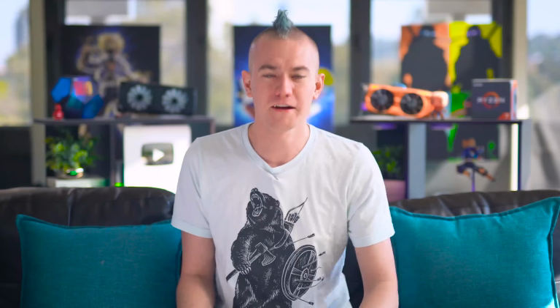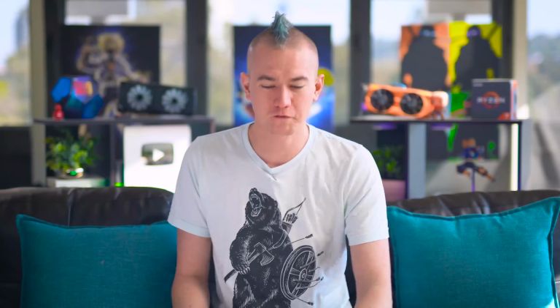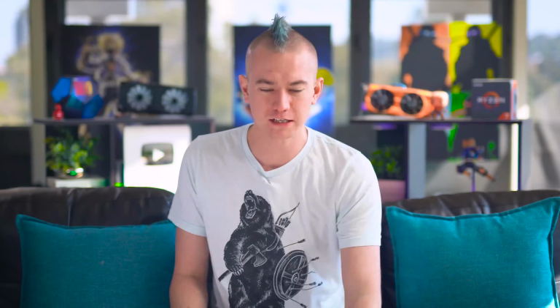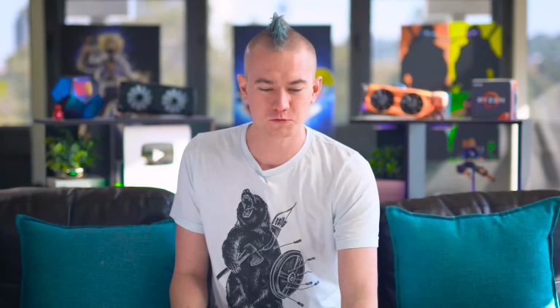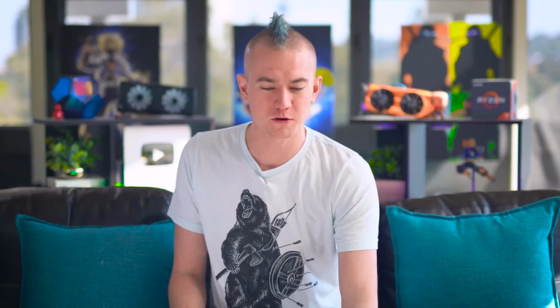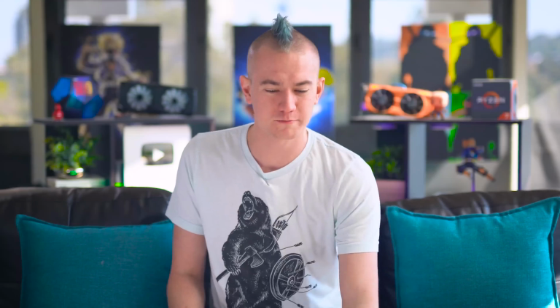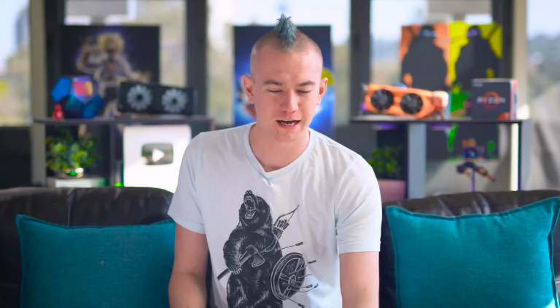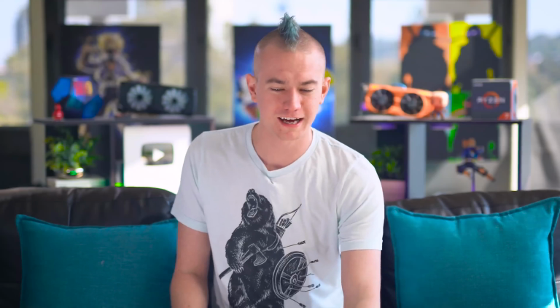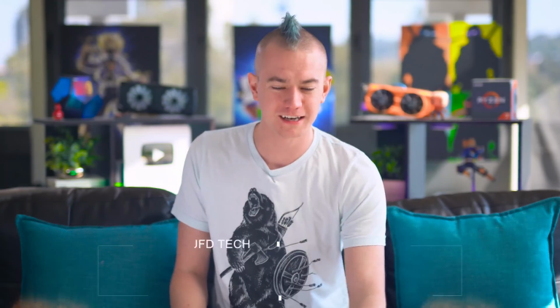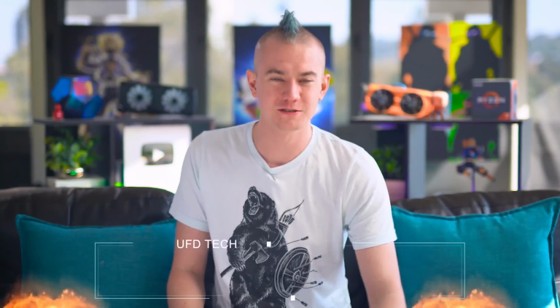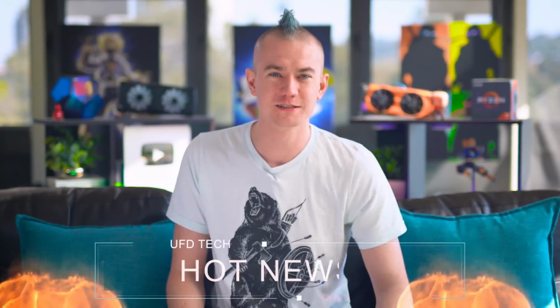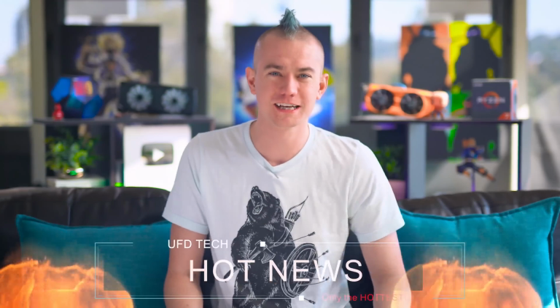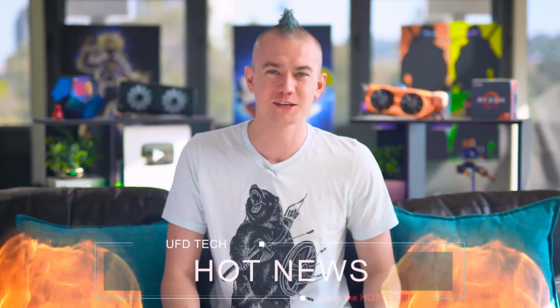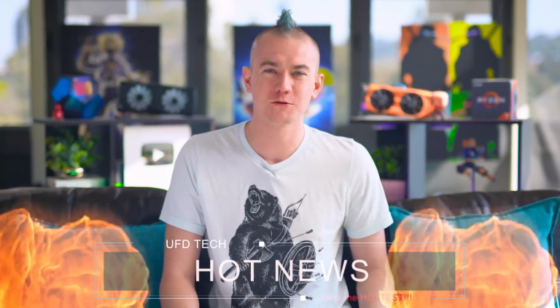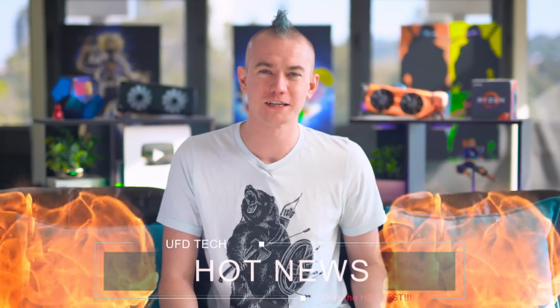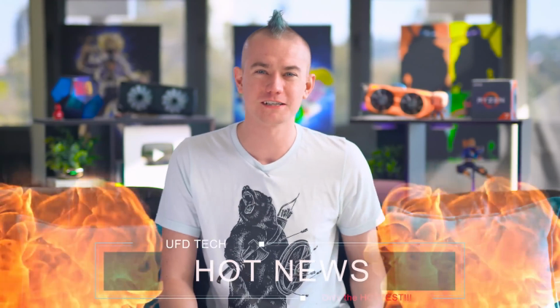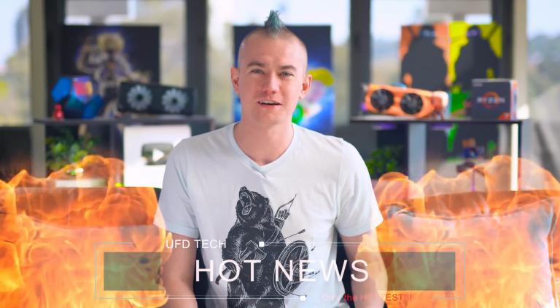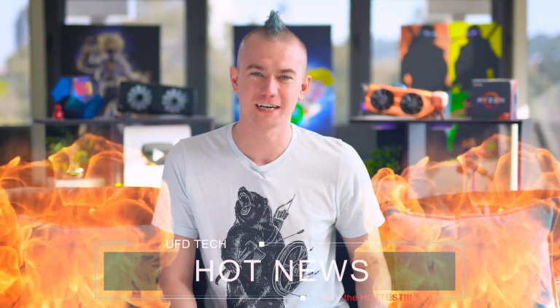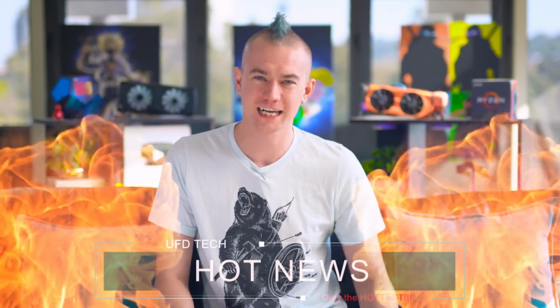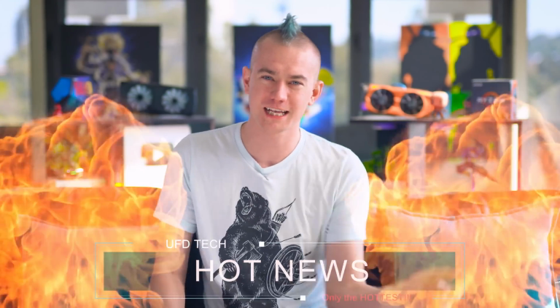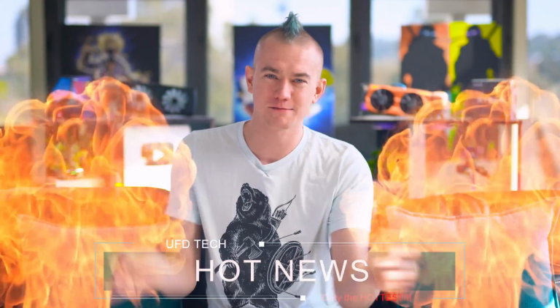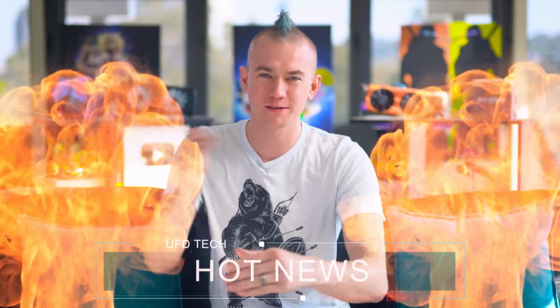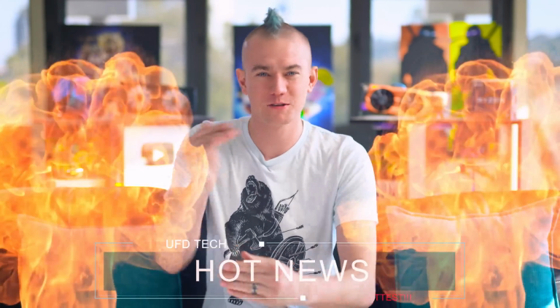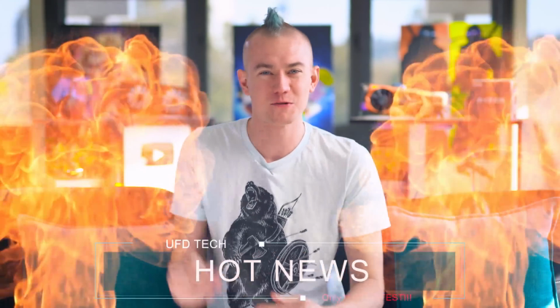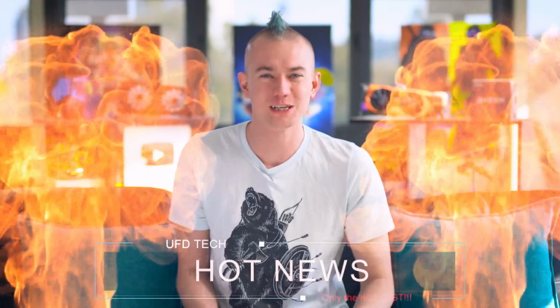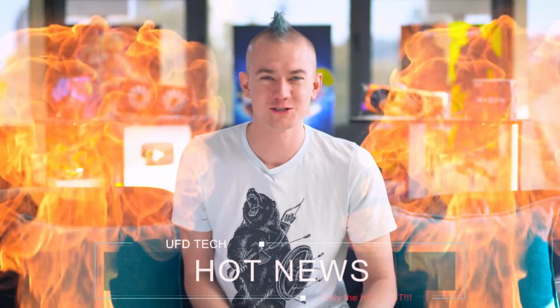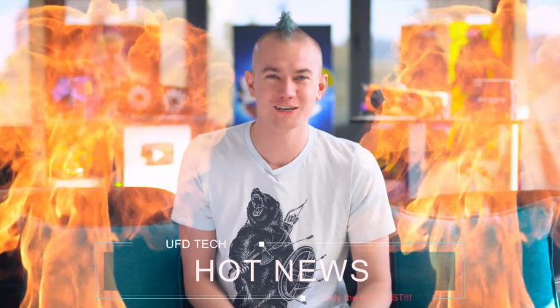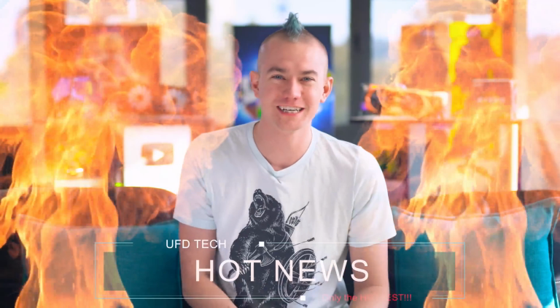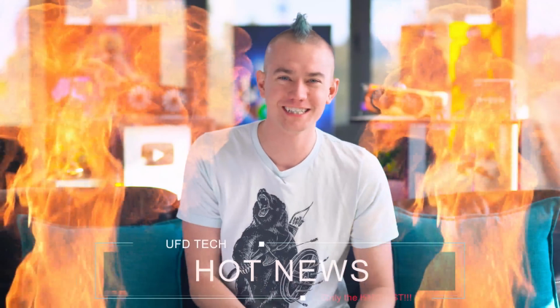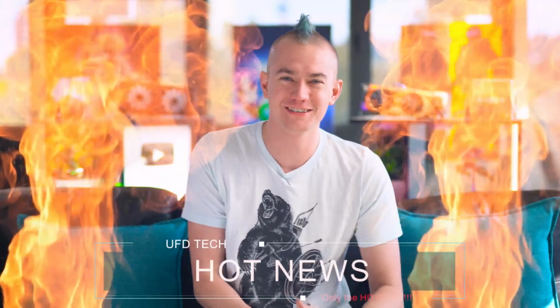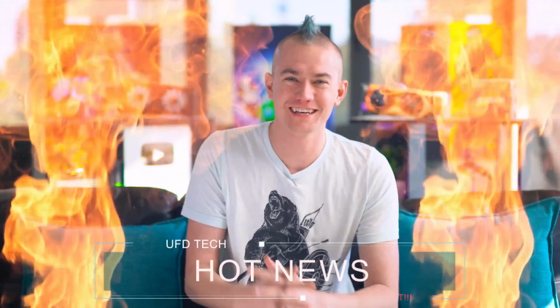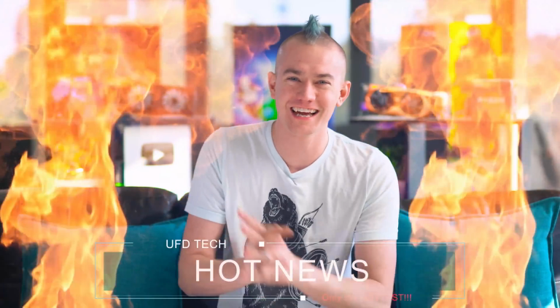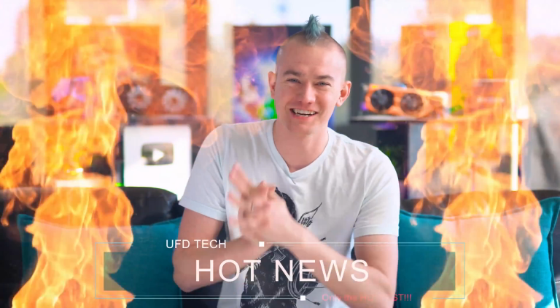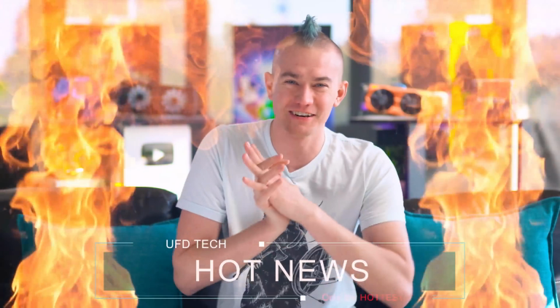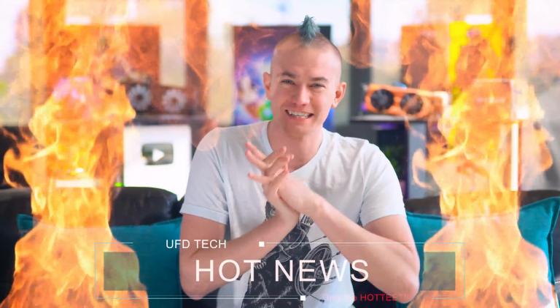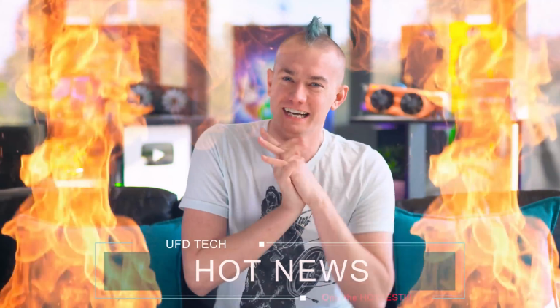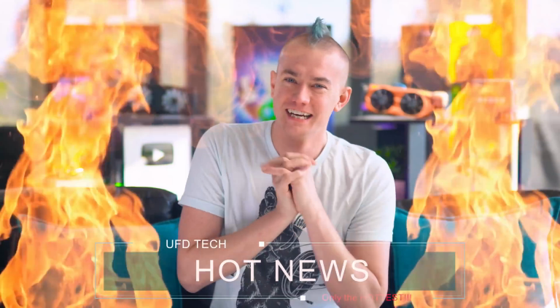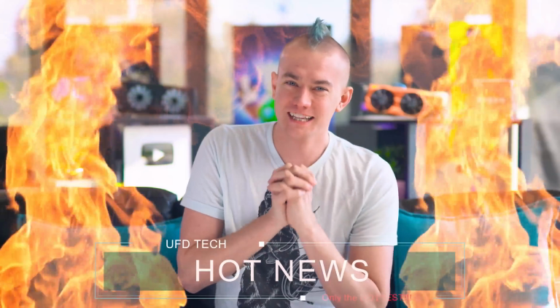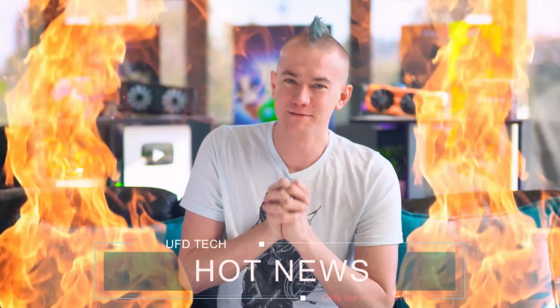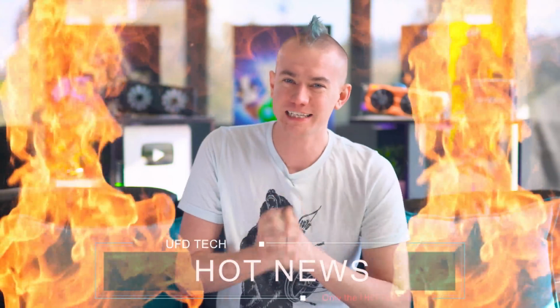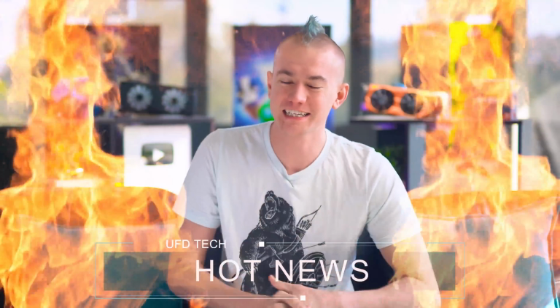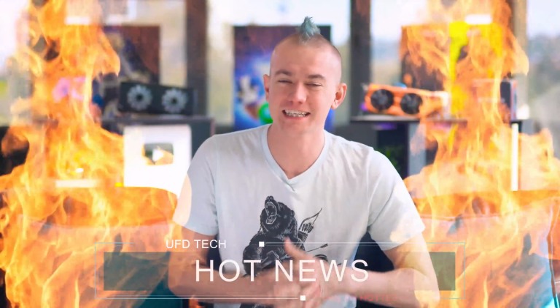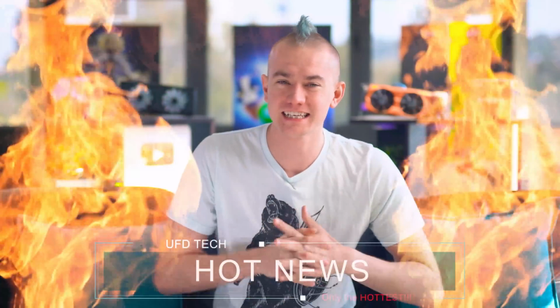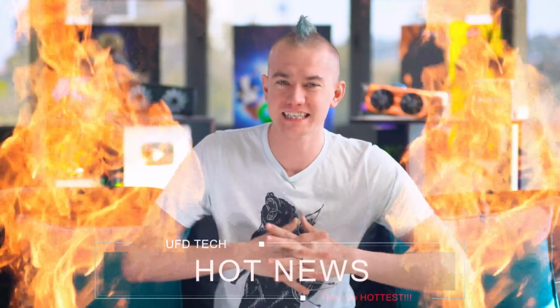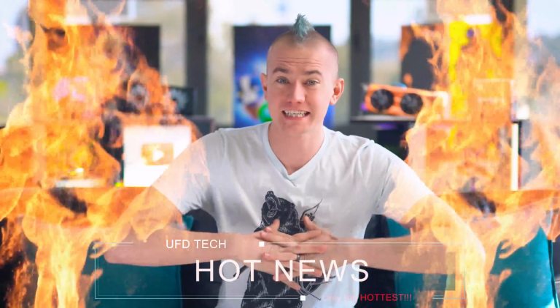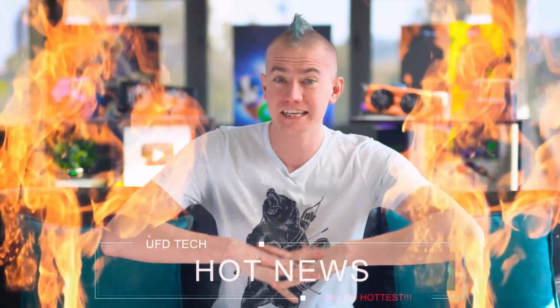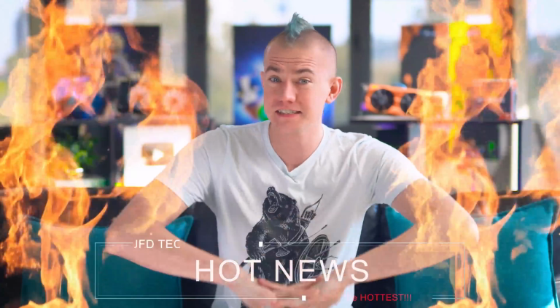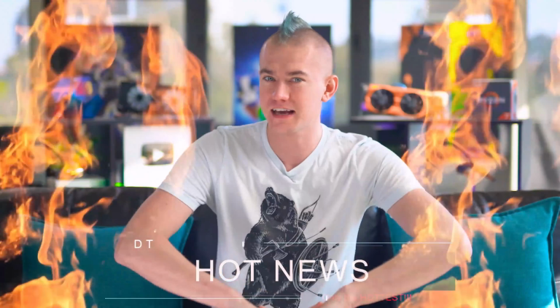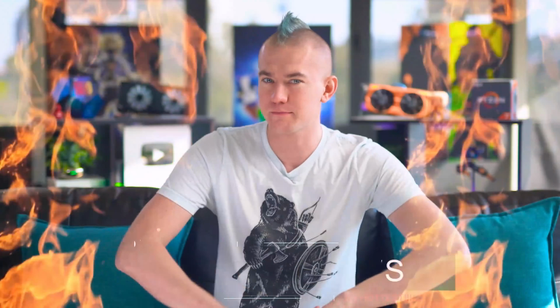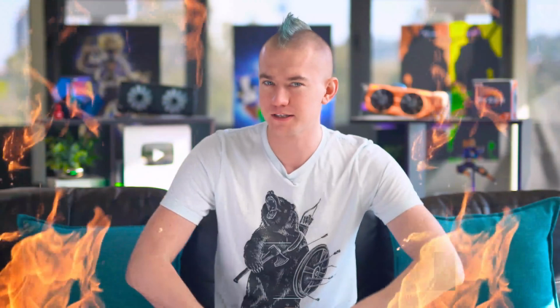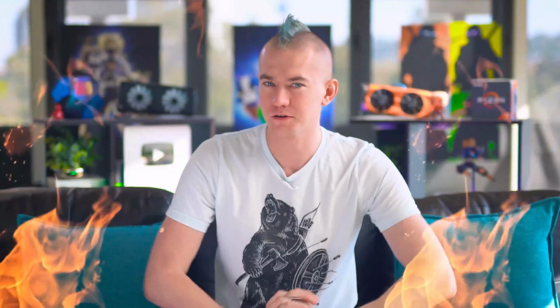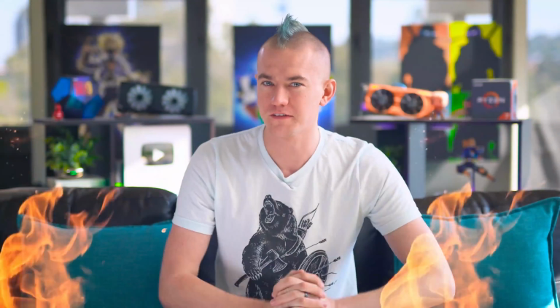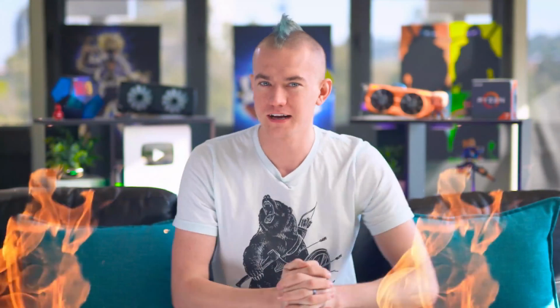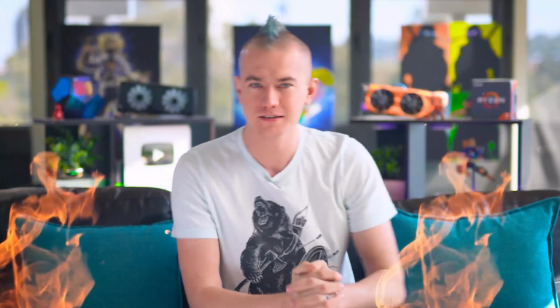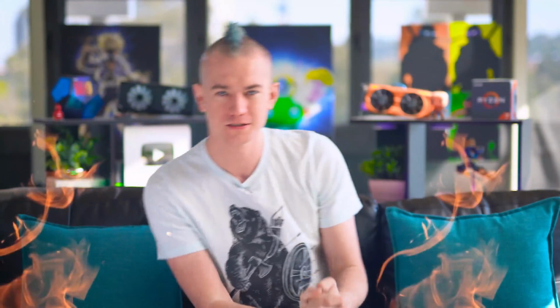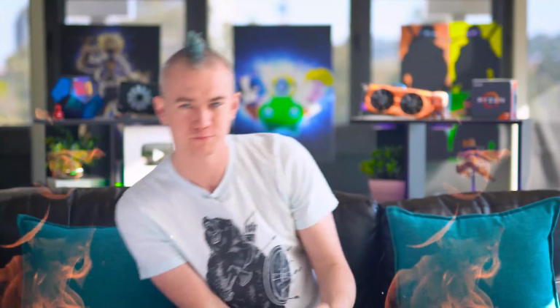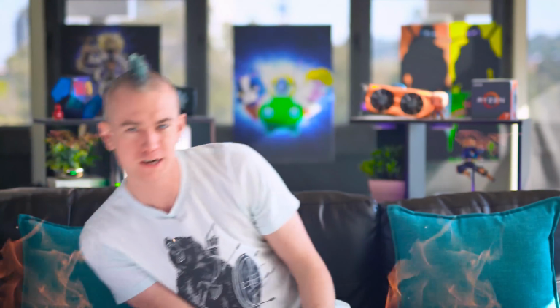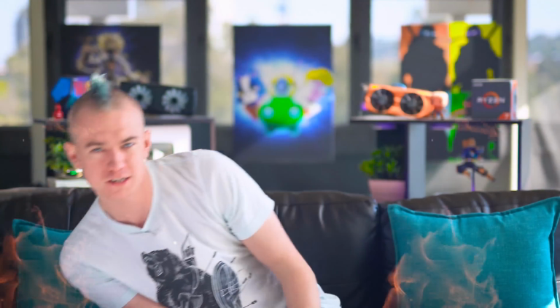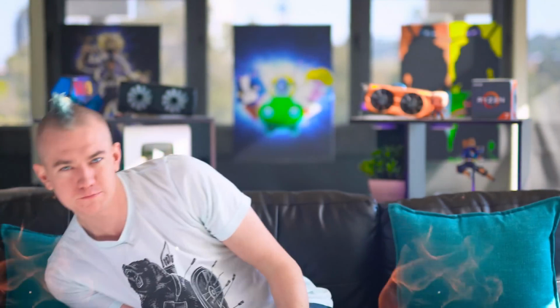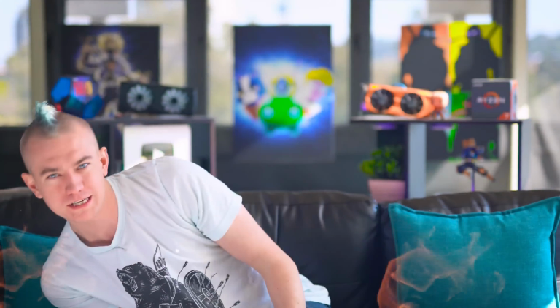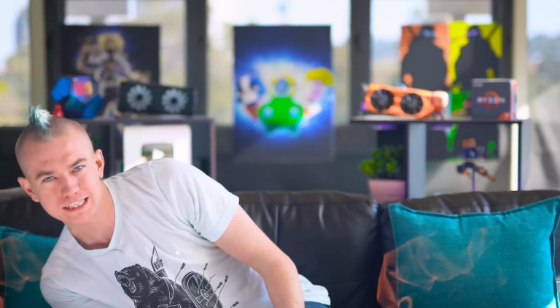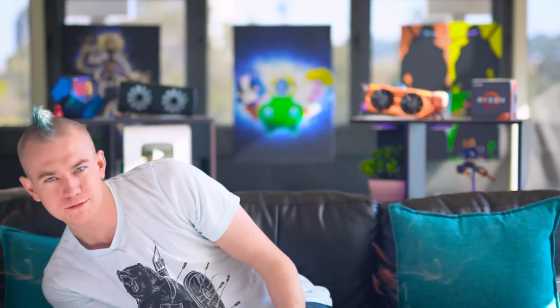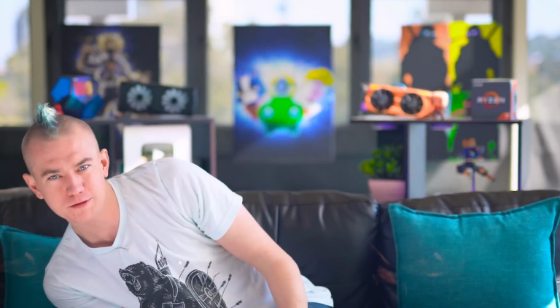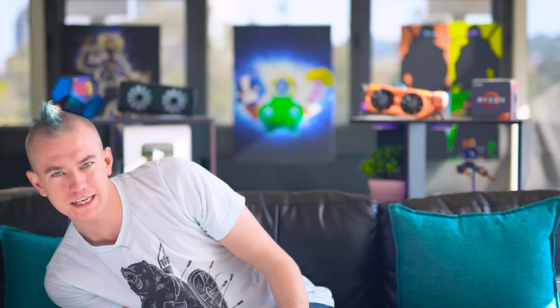Hey friends, welcome to Hot News. That's a quick start. I clapped in the wind straight into it. Anyways, let me tell you that today's episode of Hot News is brought to you by Displate.